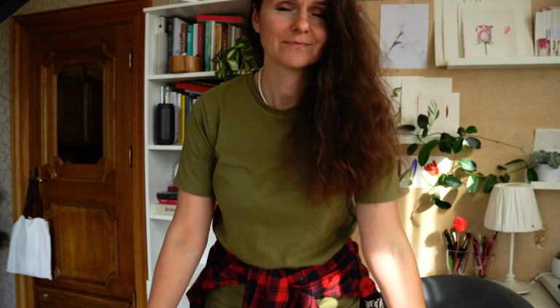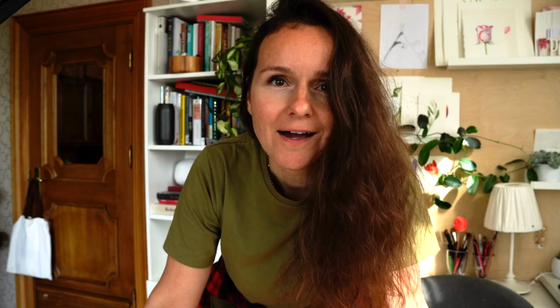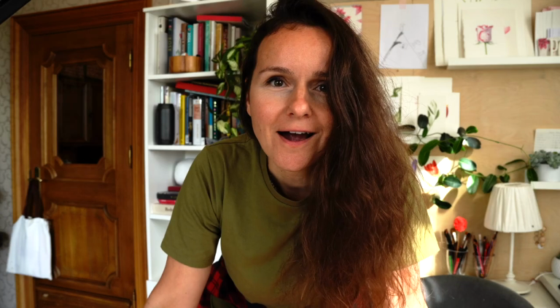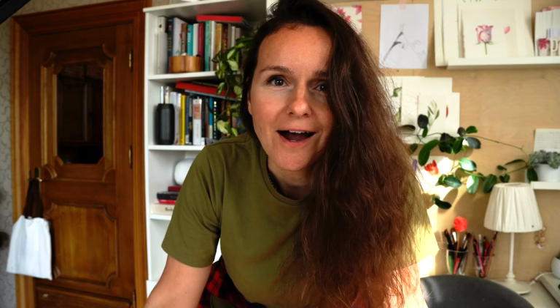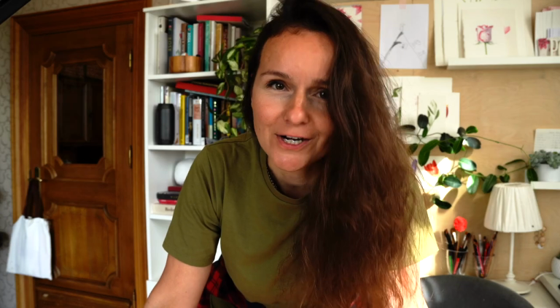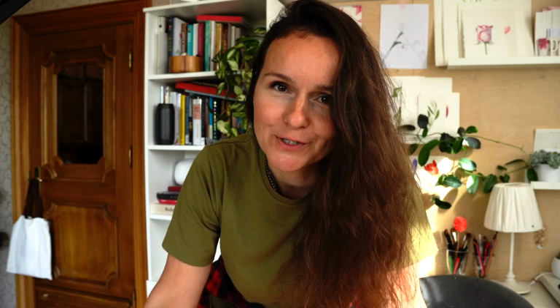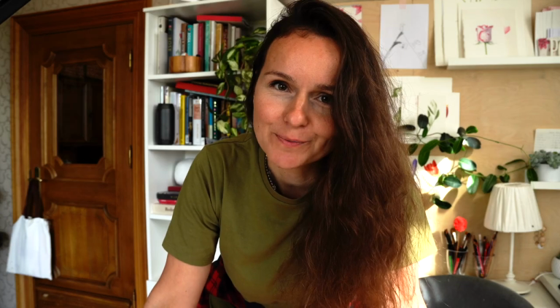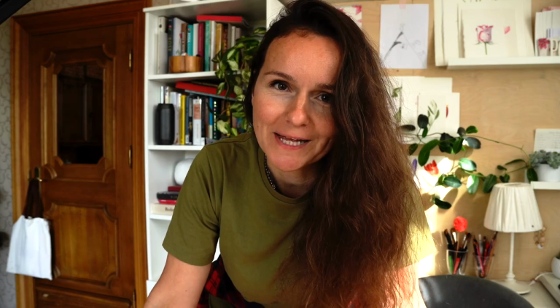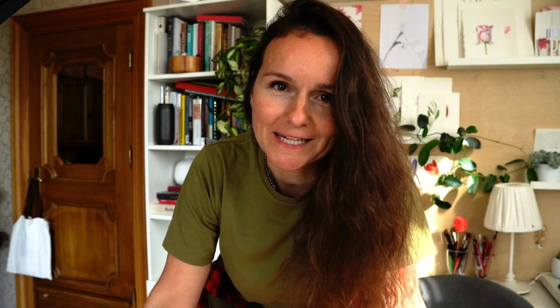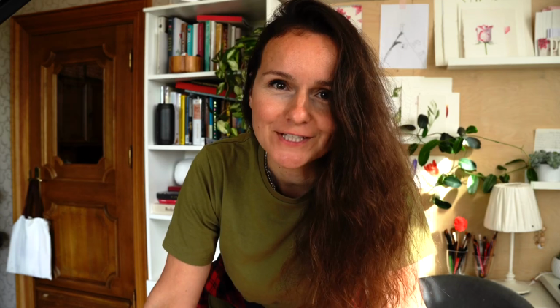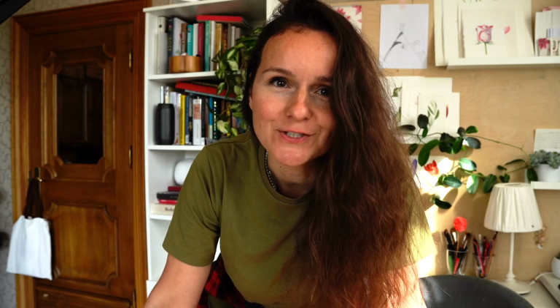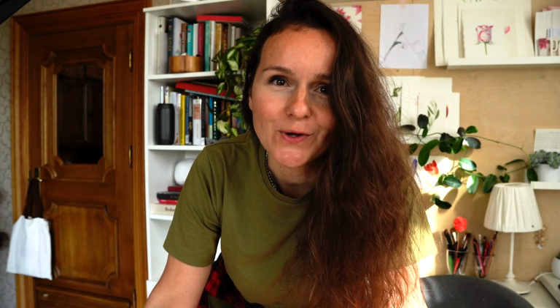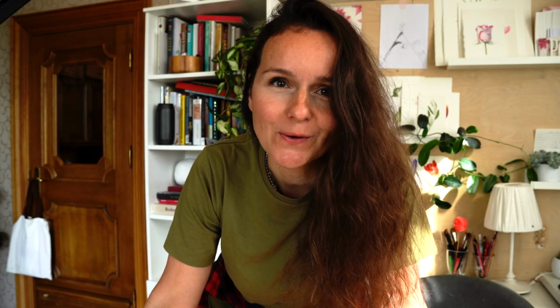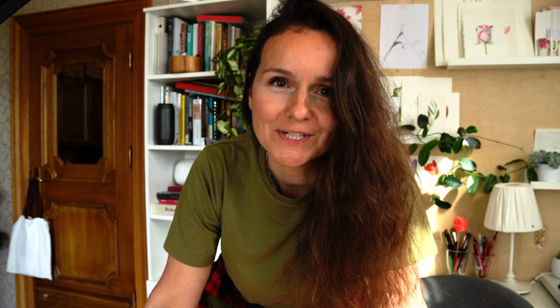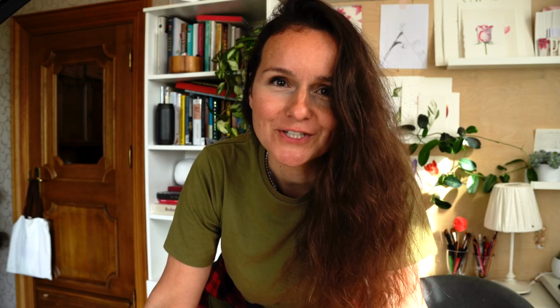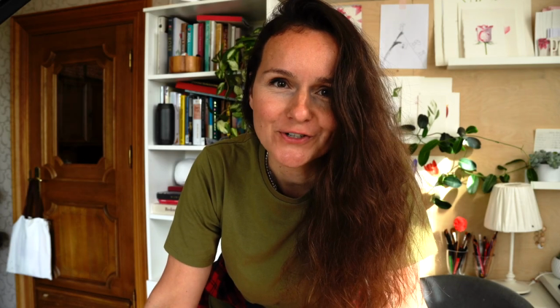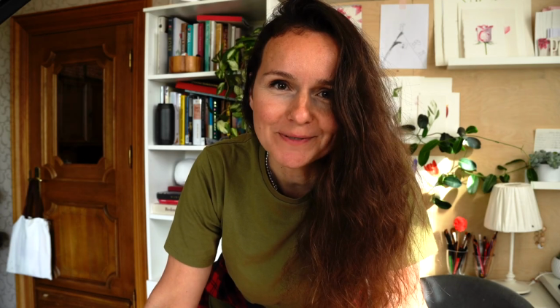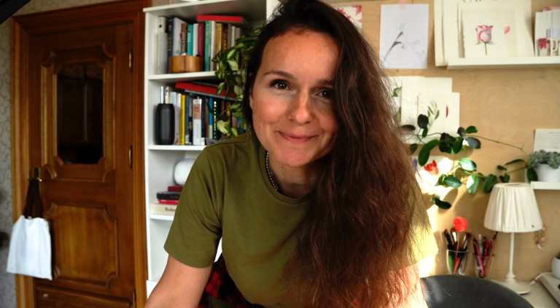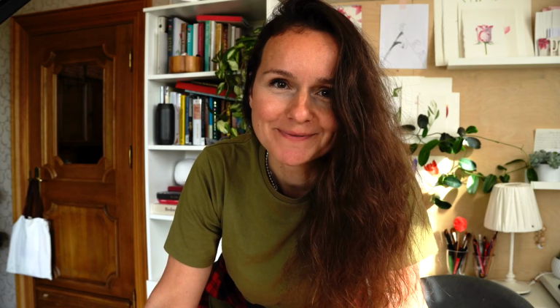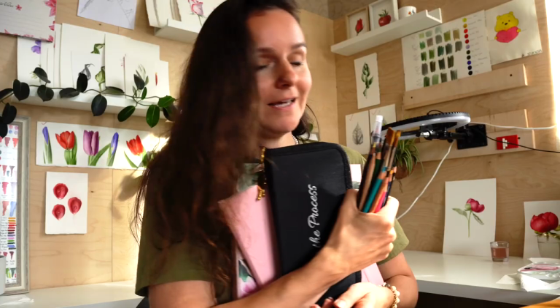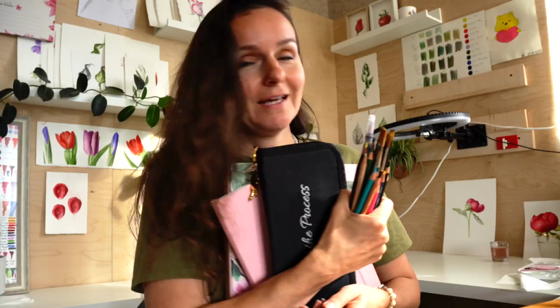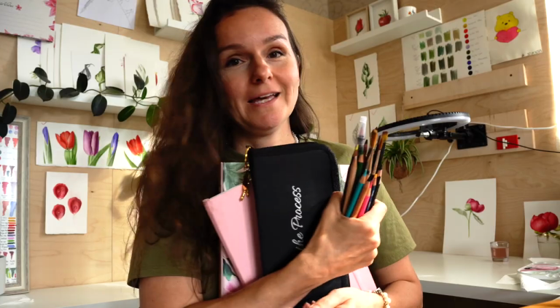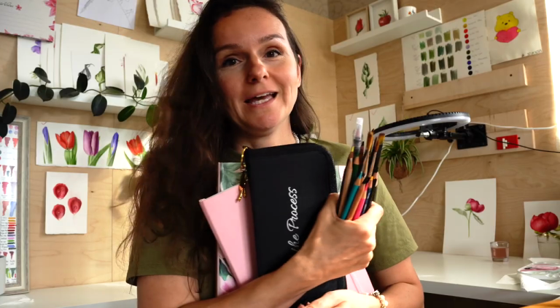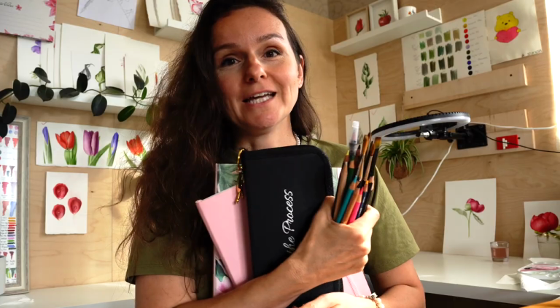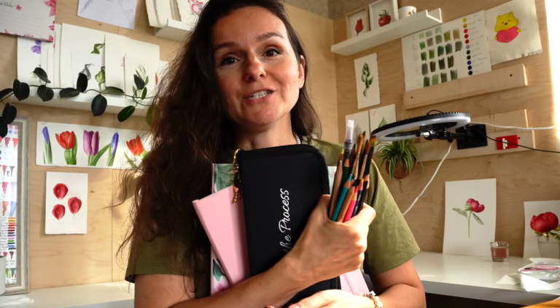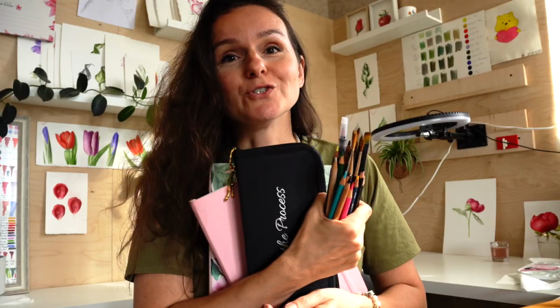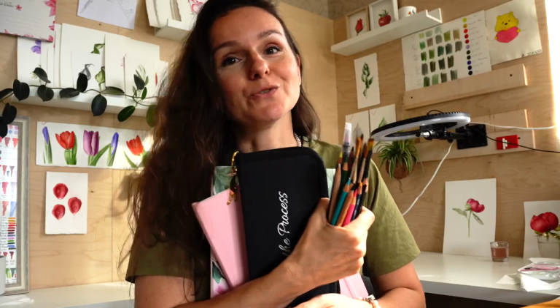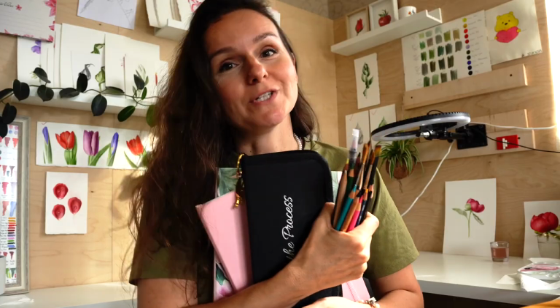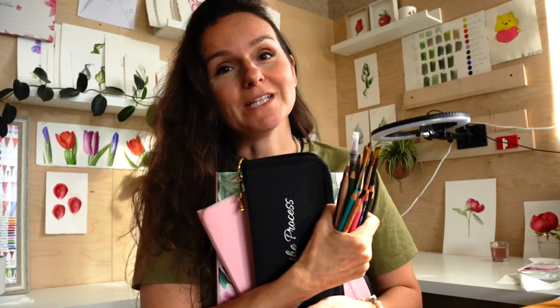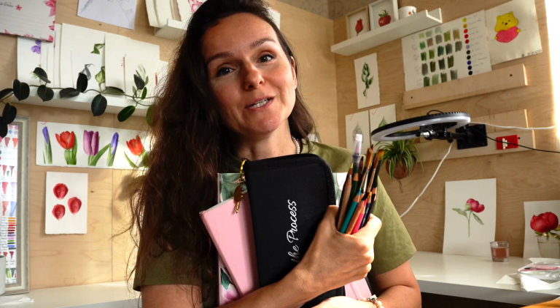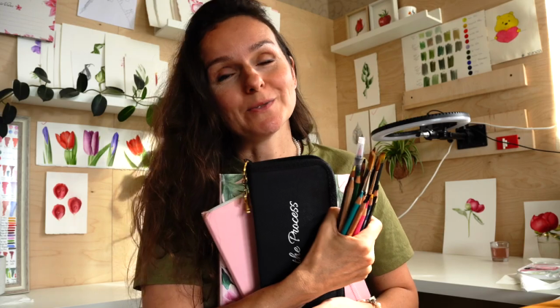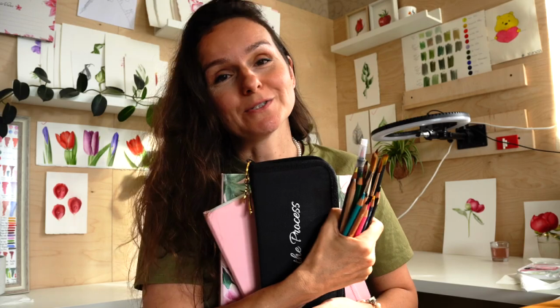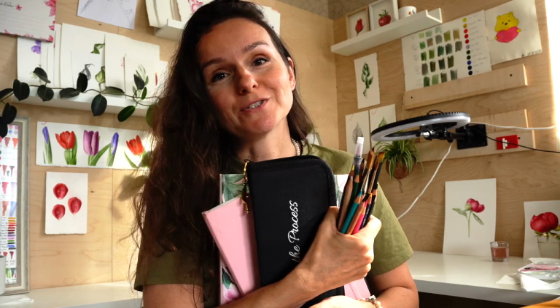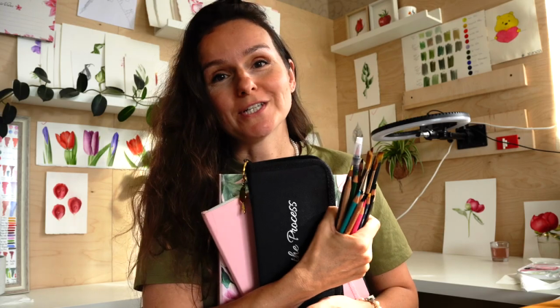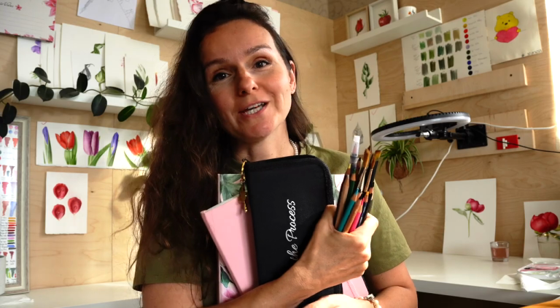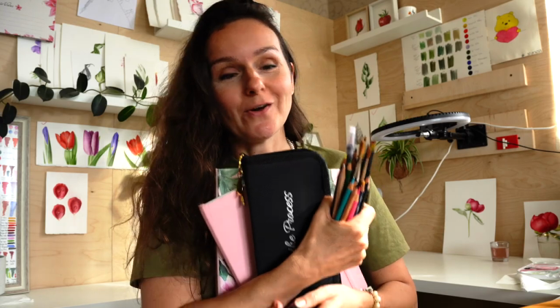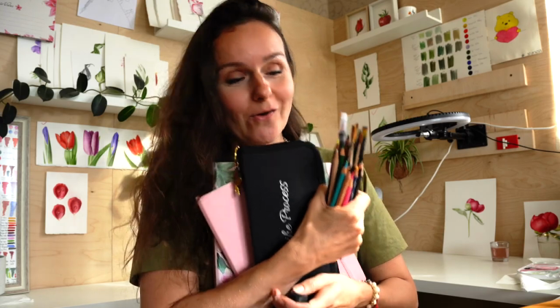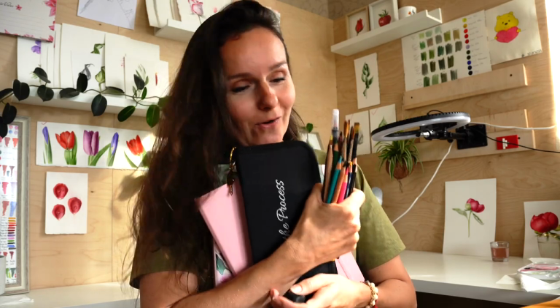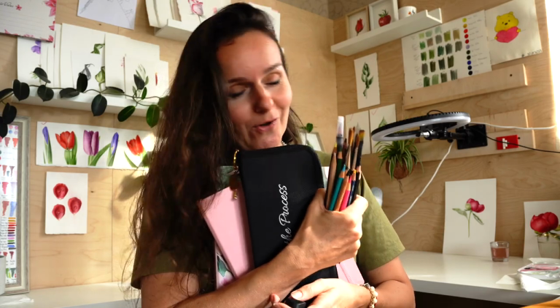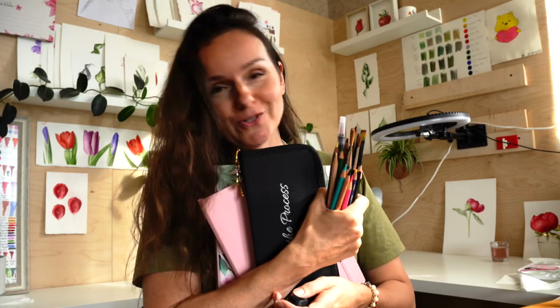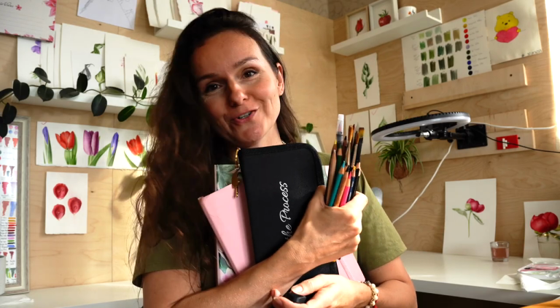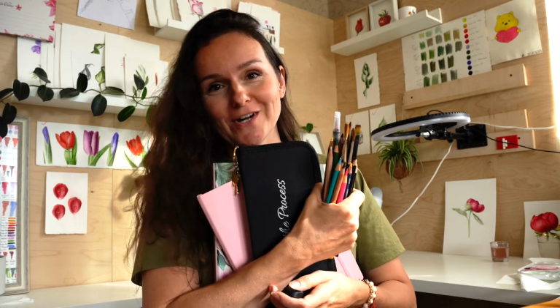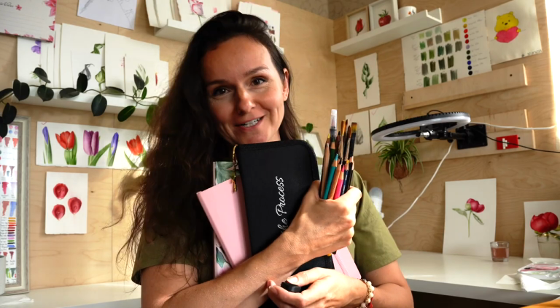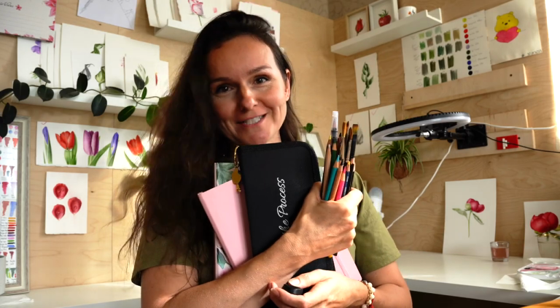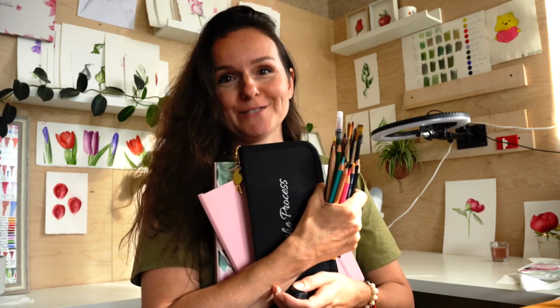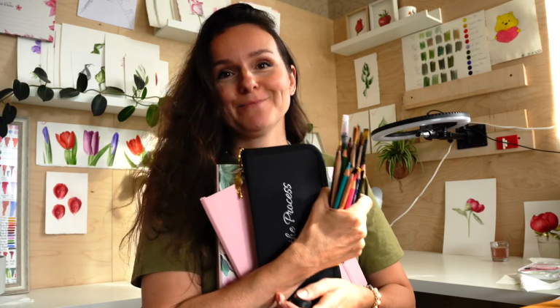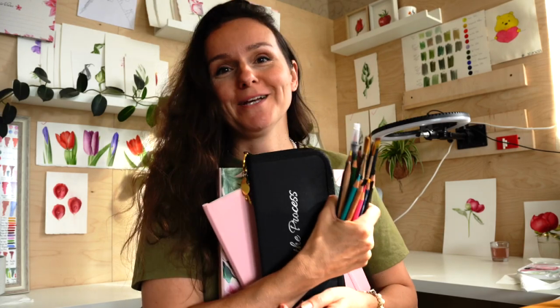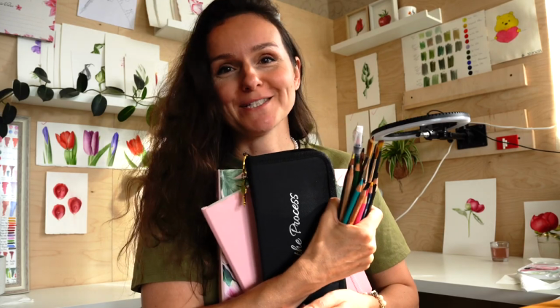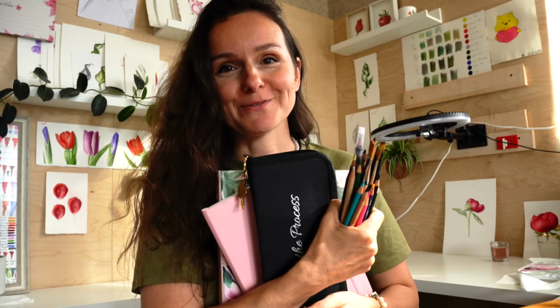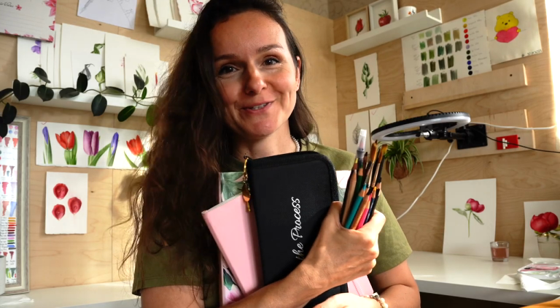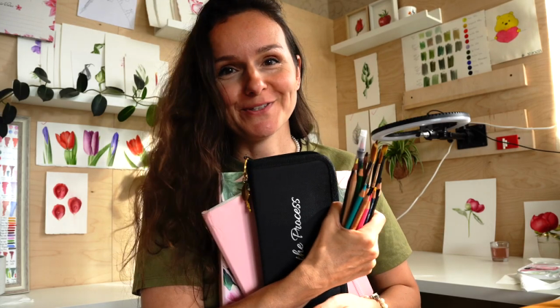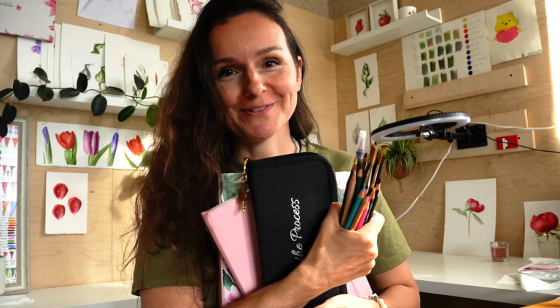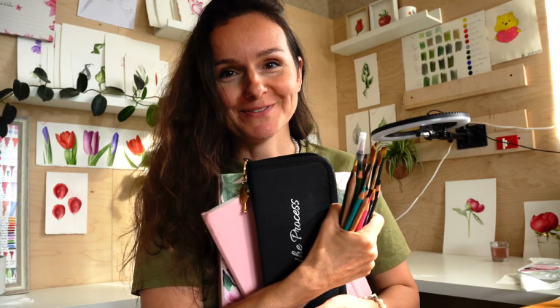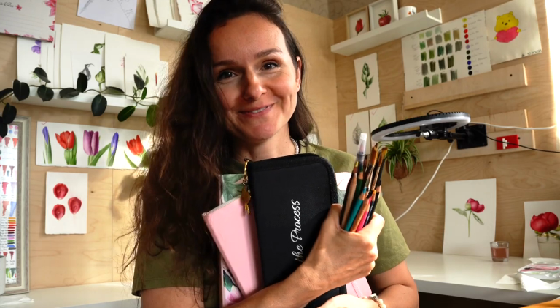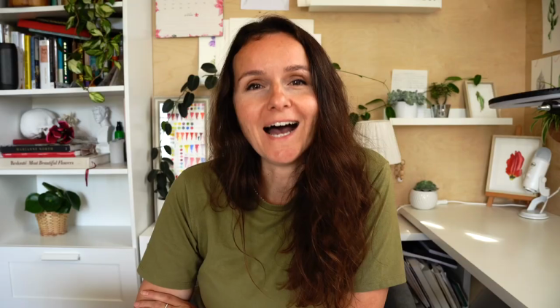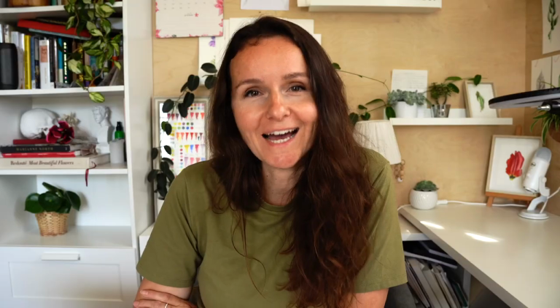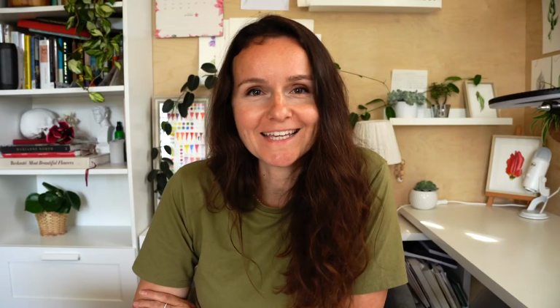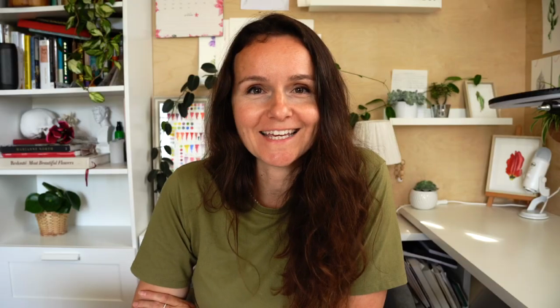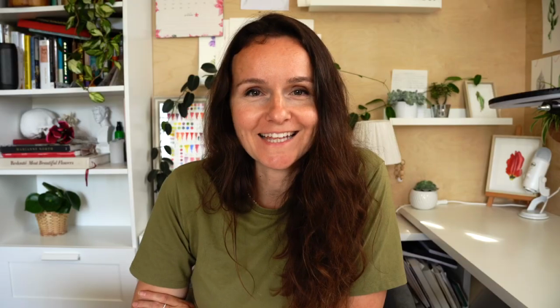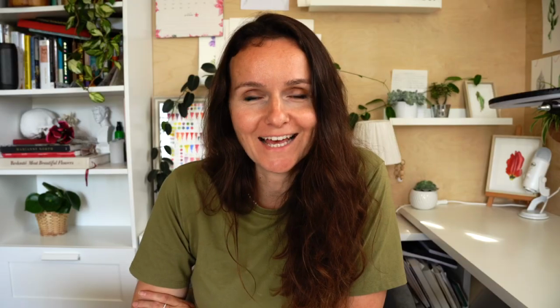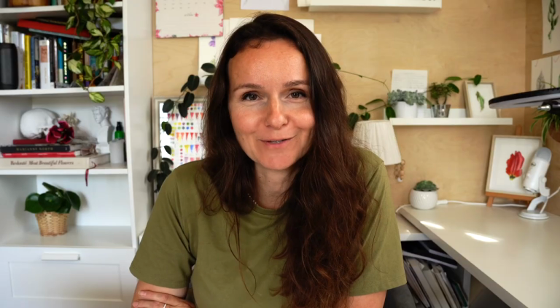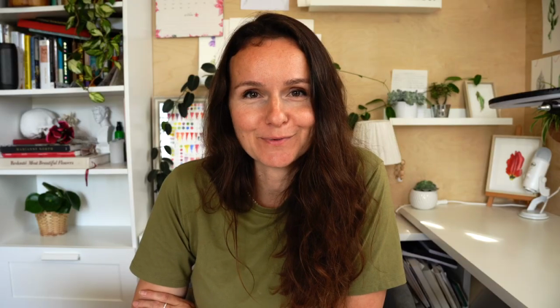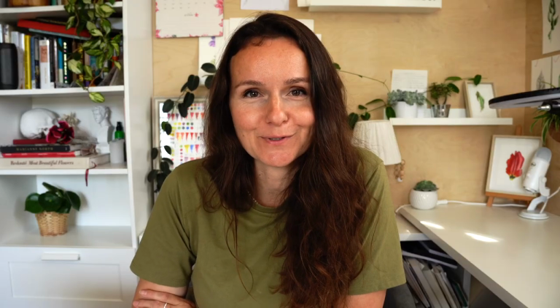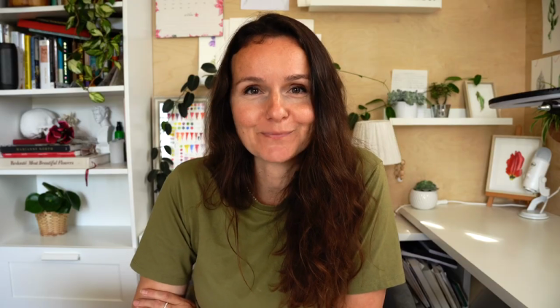Are you planning to go on a trip and you really want to take all your art supplies with you? I can help you!